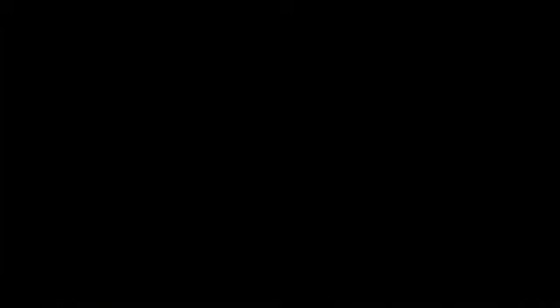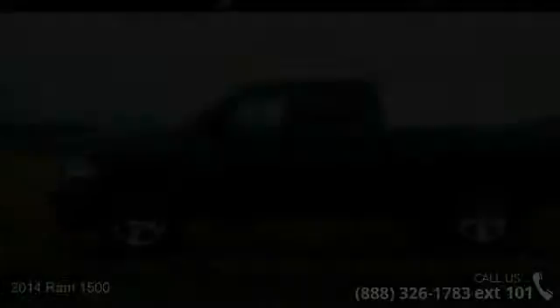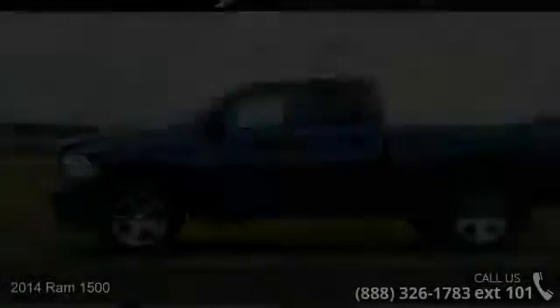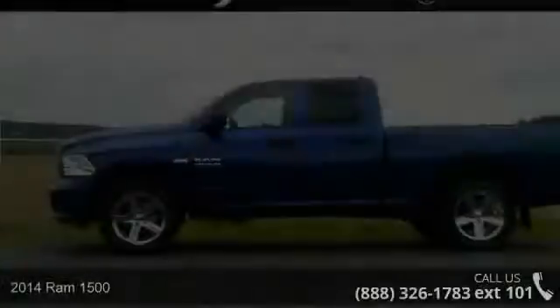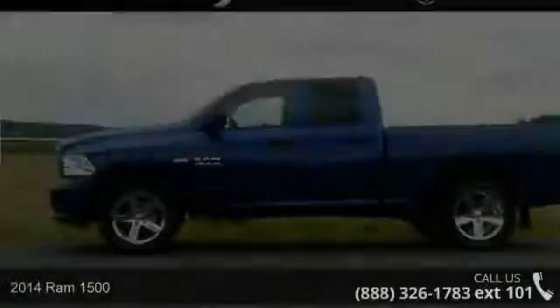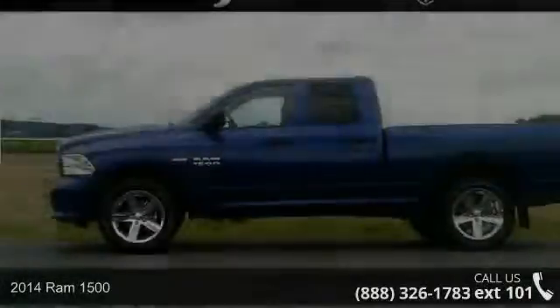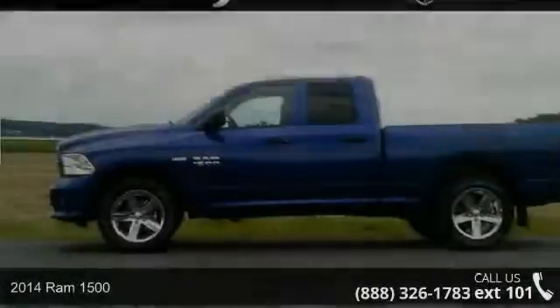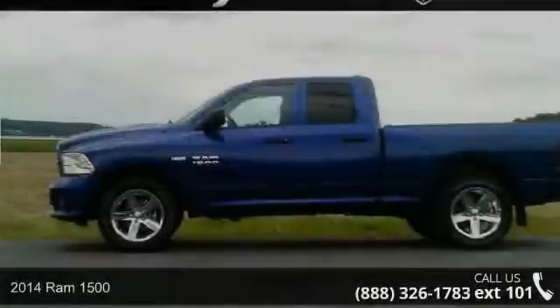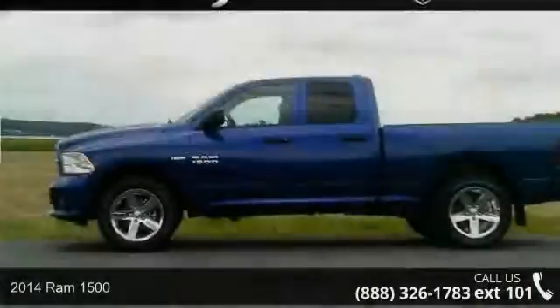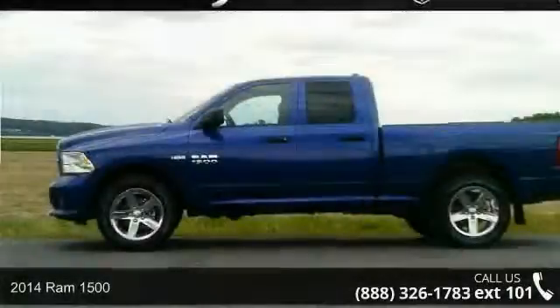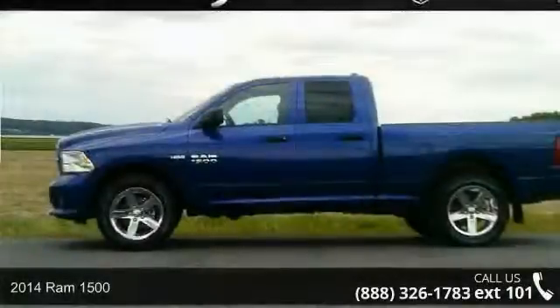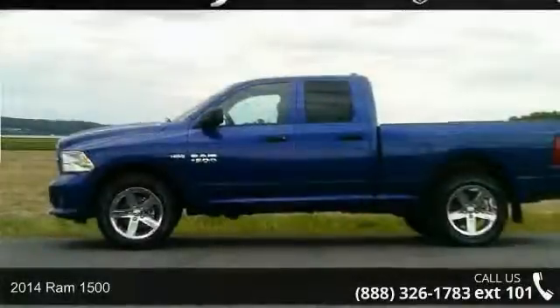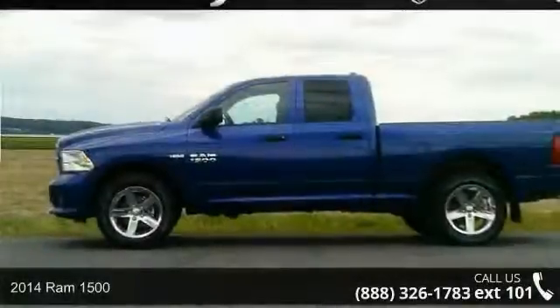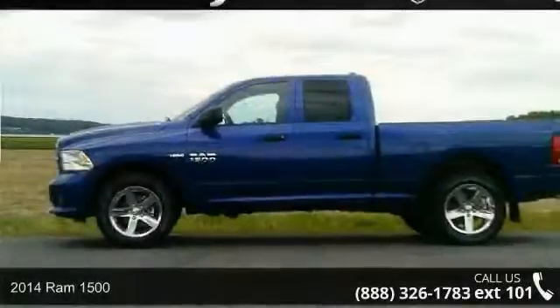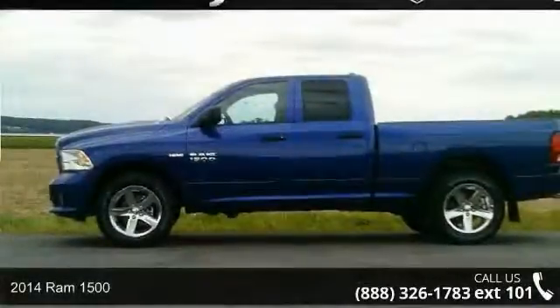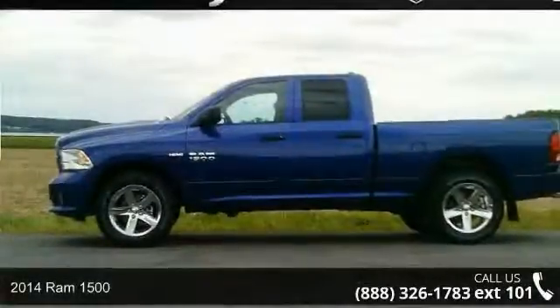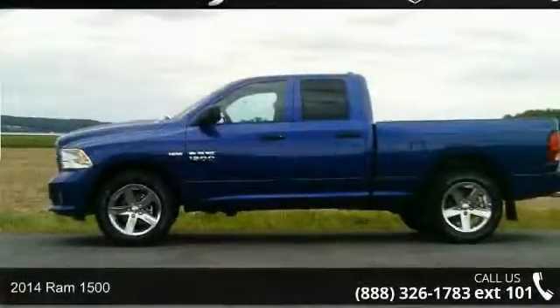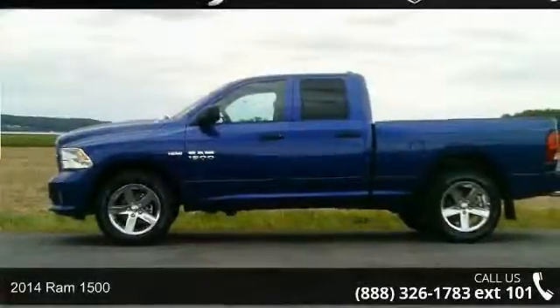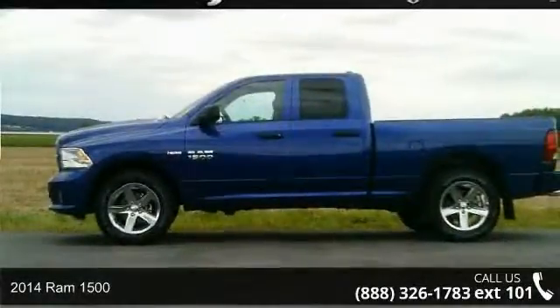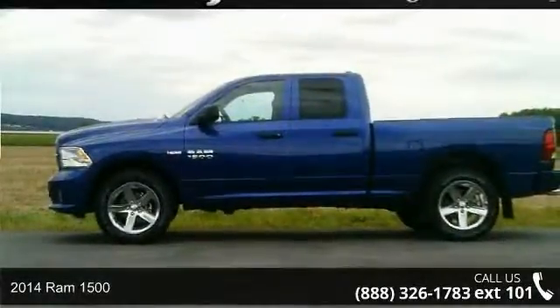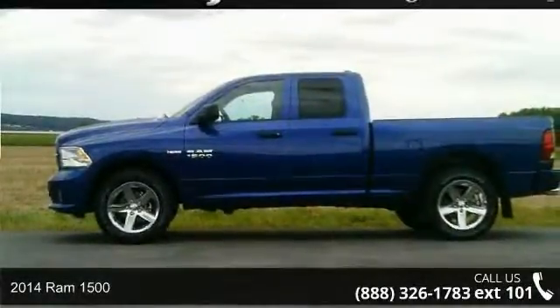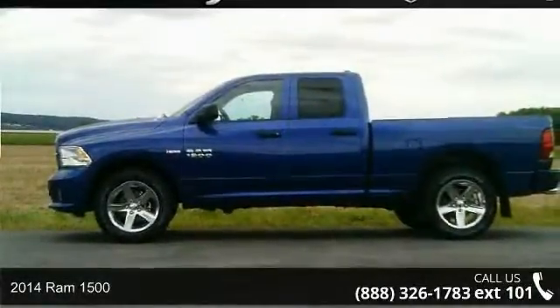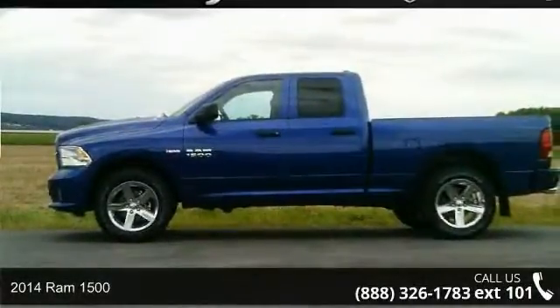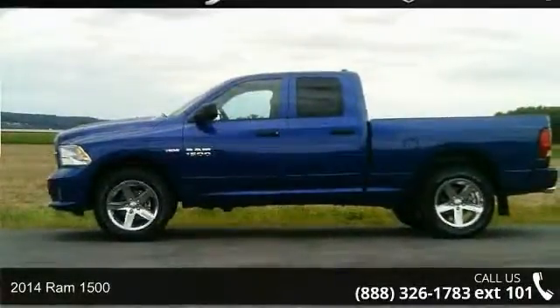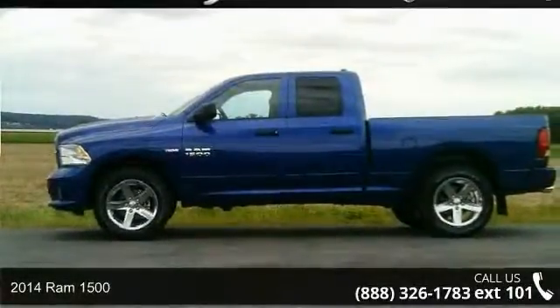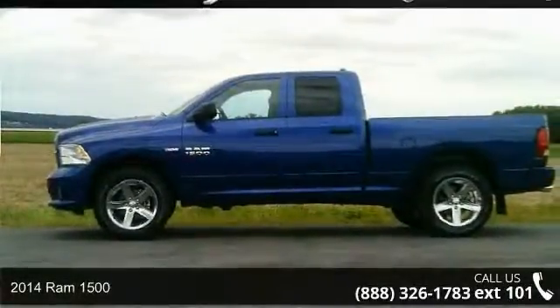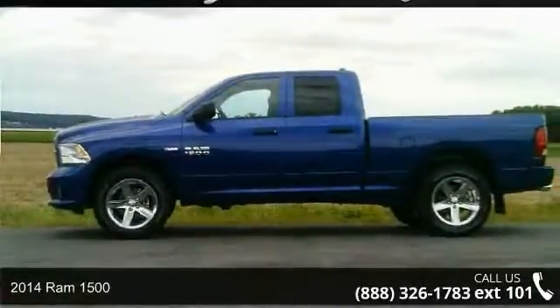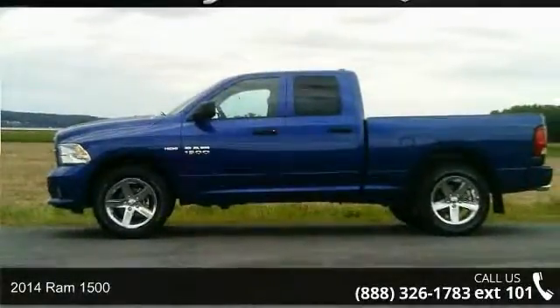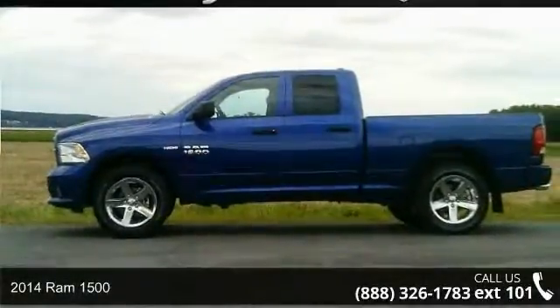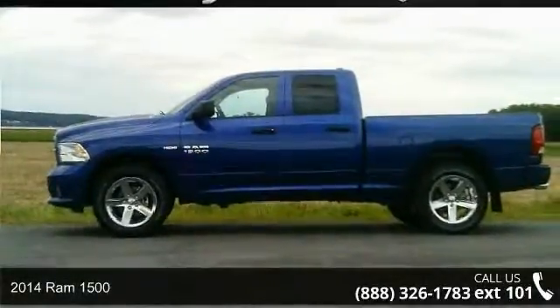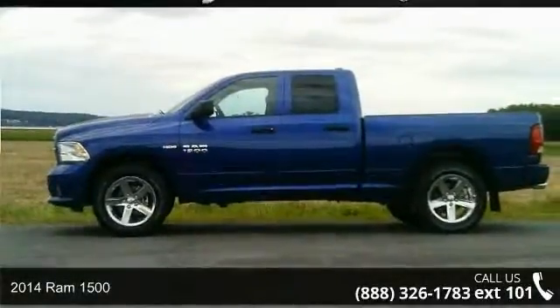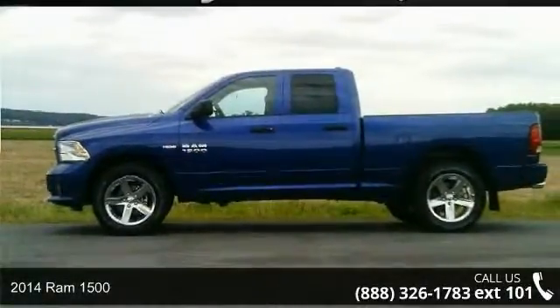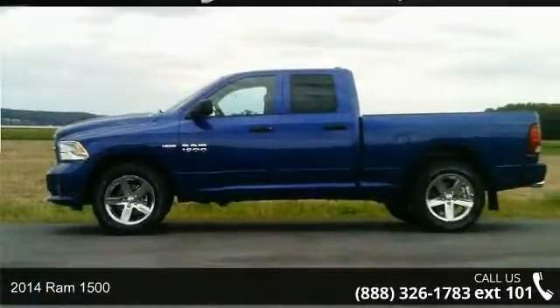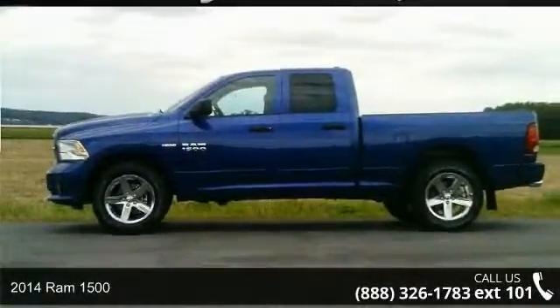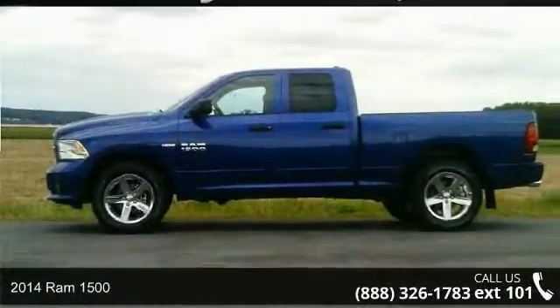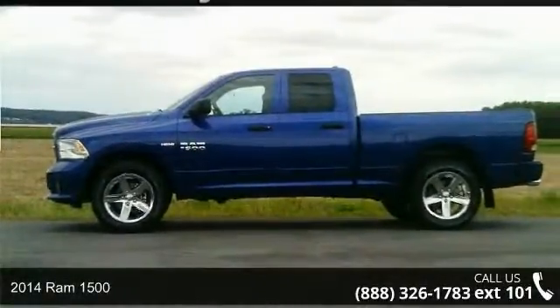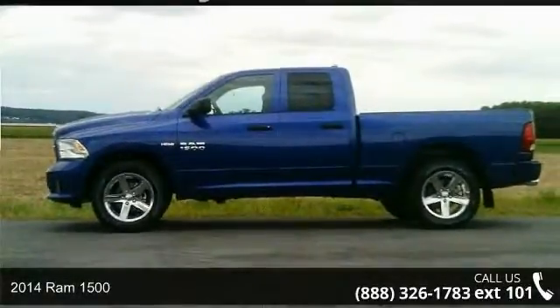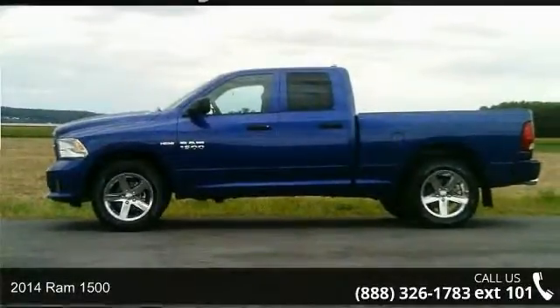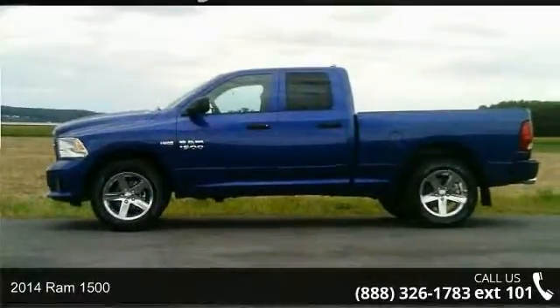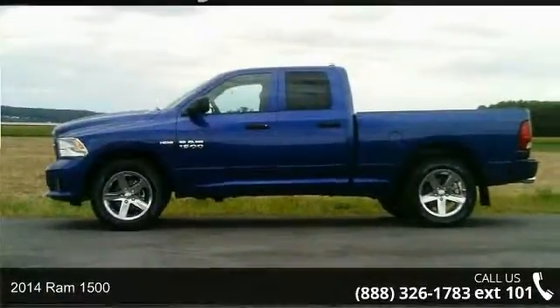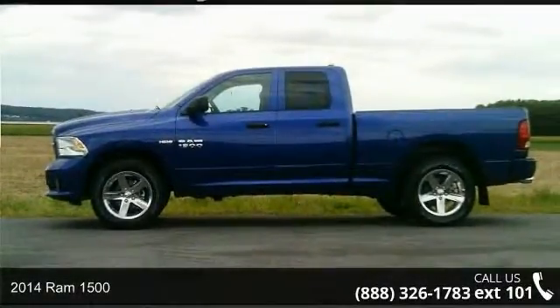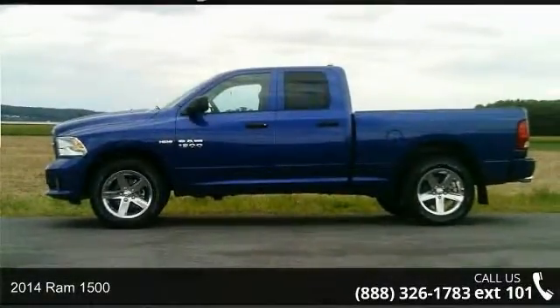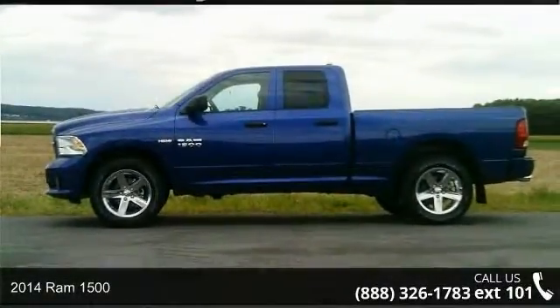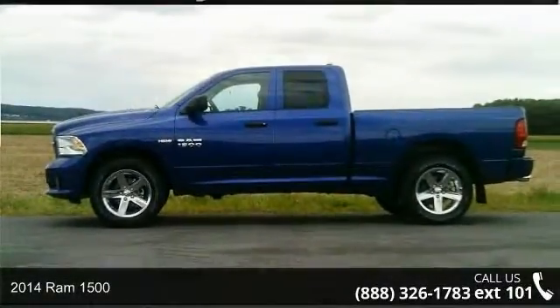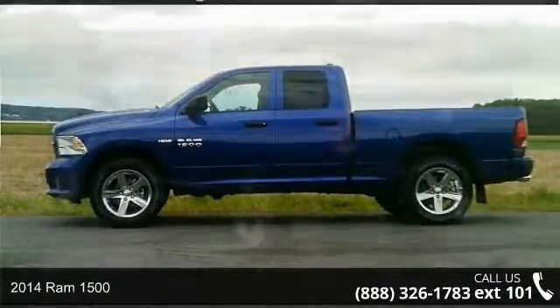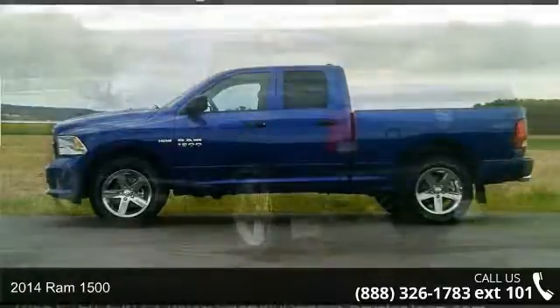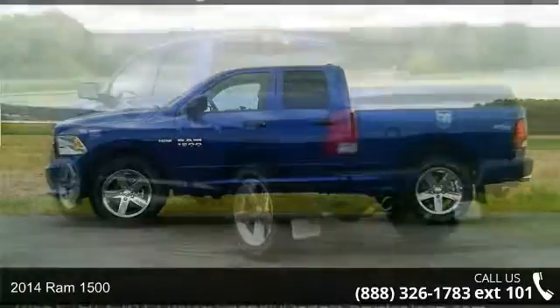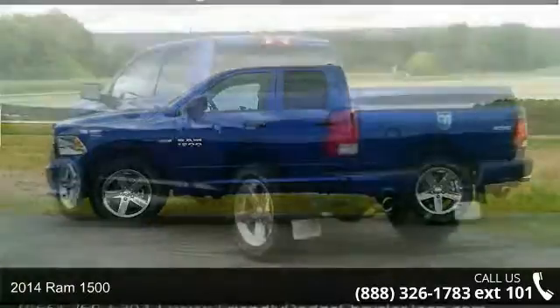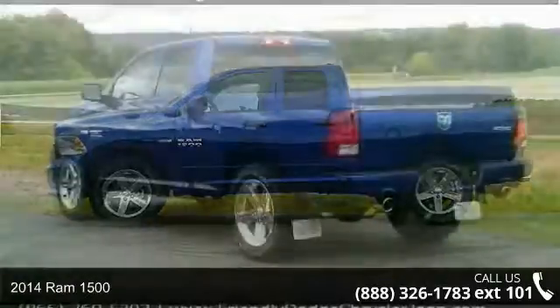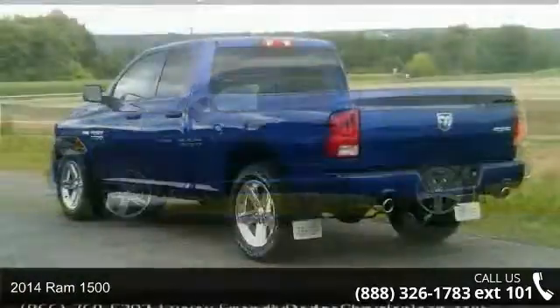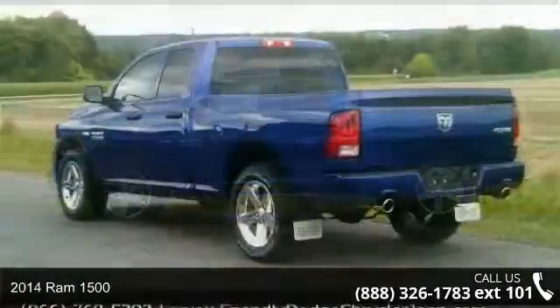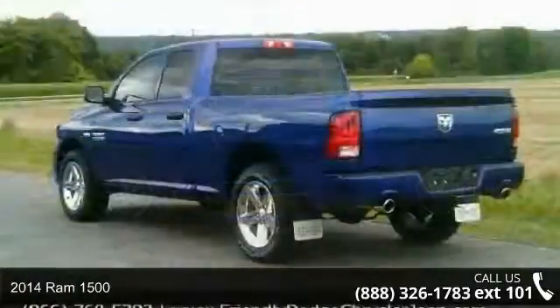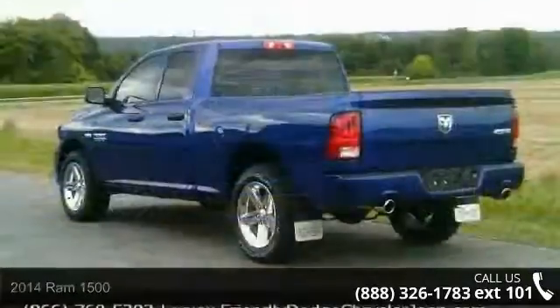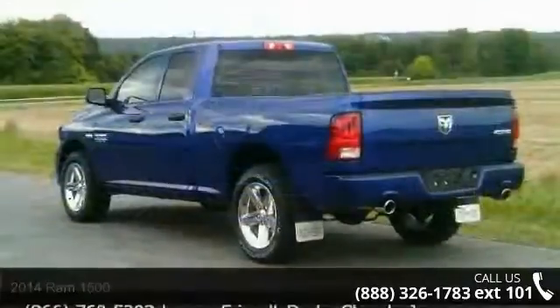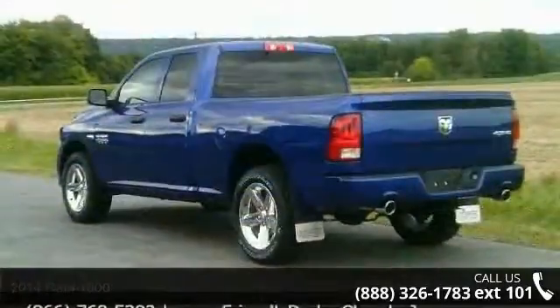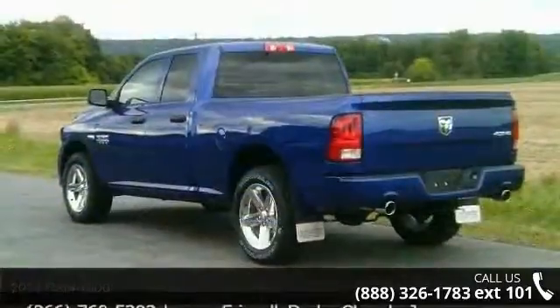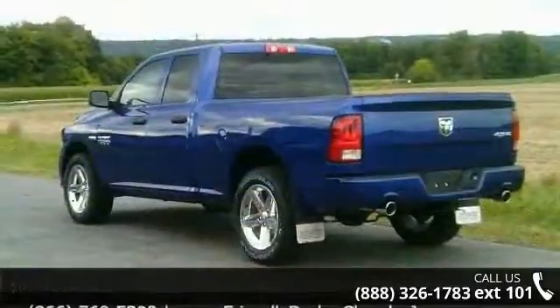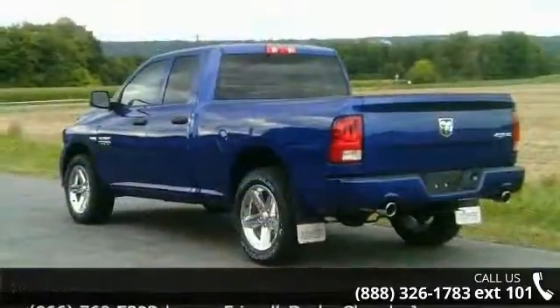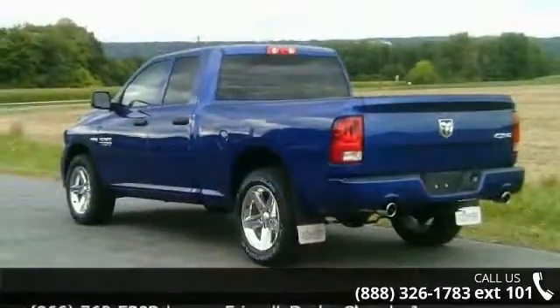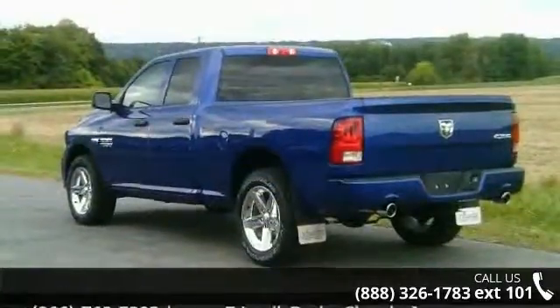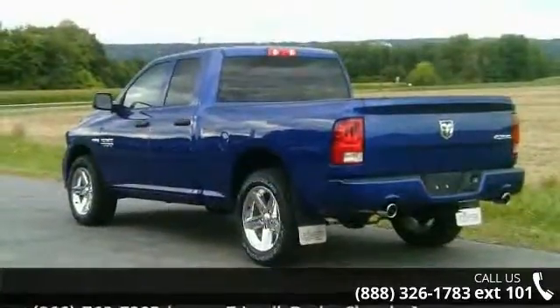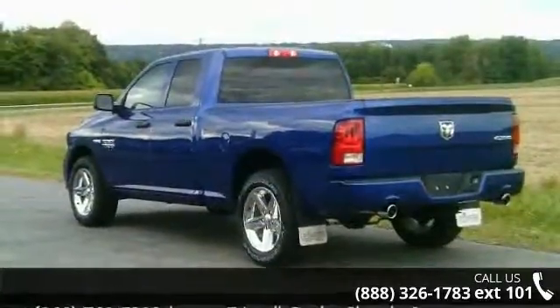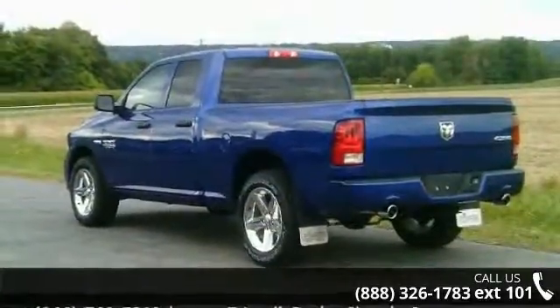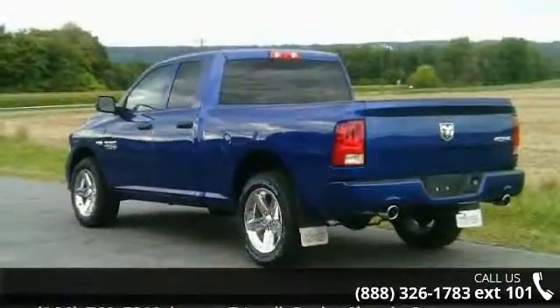Check out this 2014 Ram 1500. If you are looking for an automobile with great features, look no further.